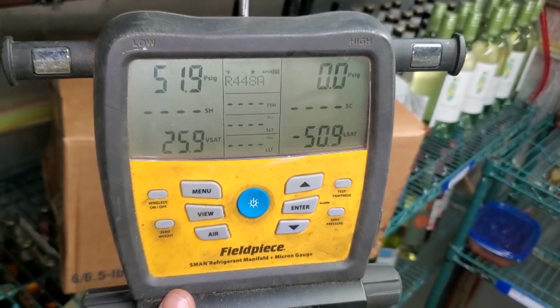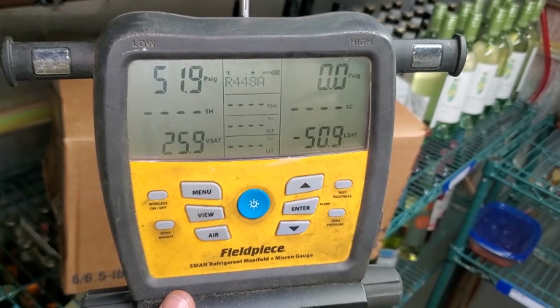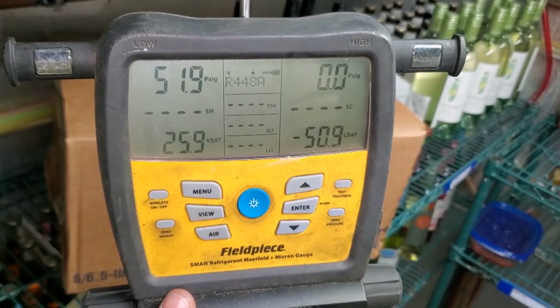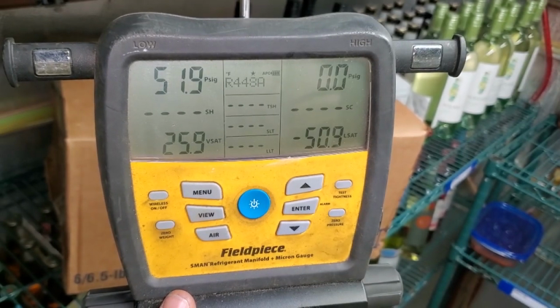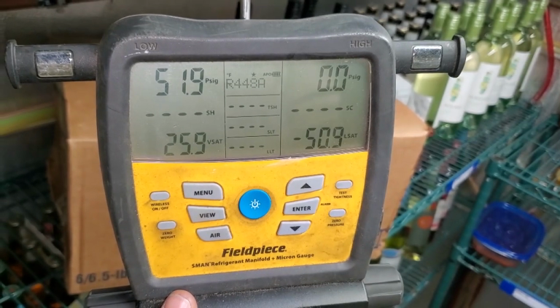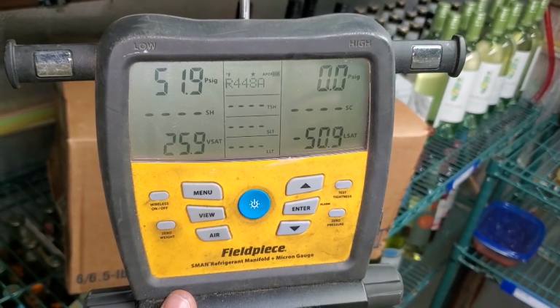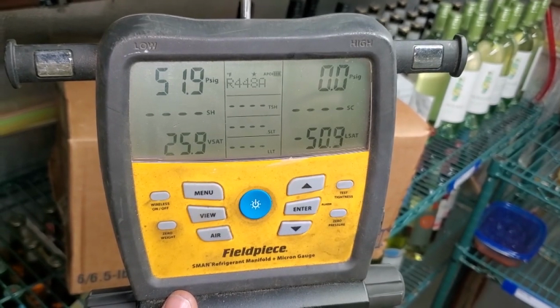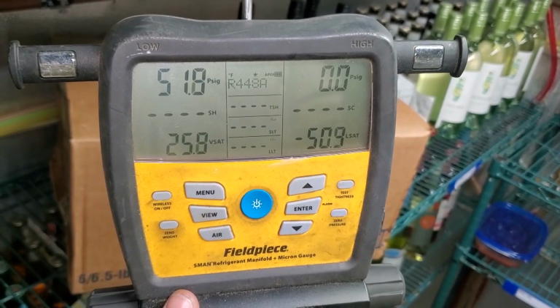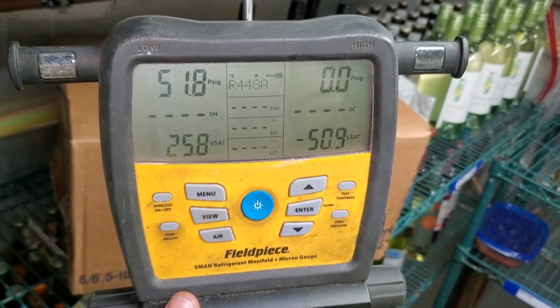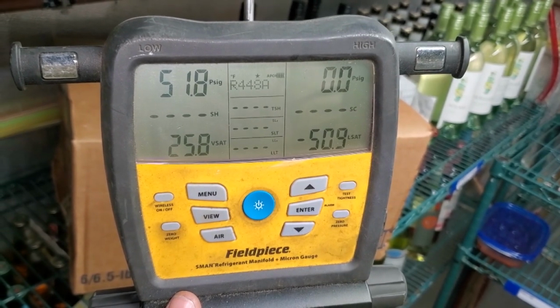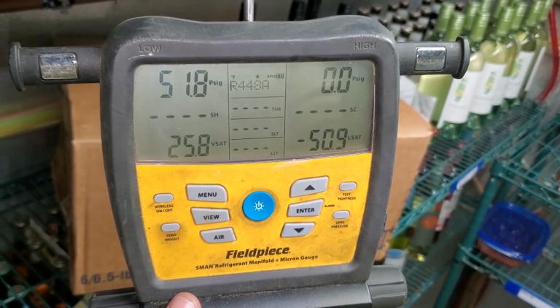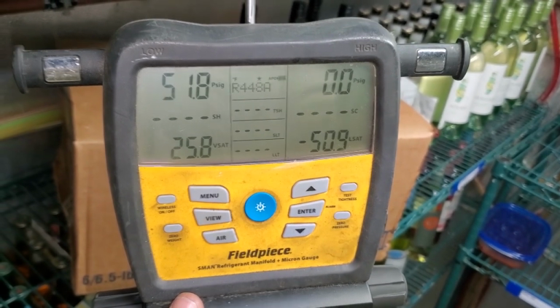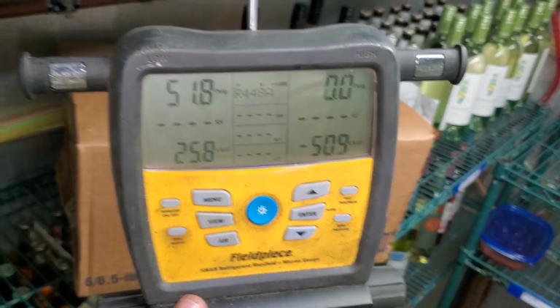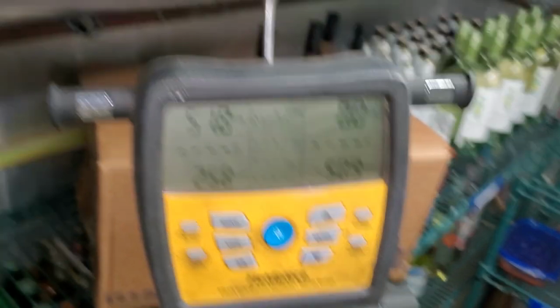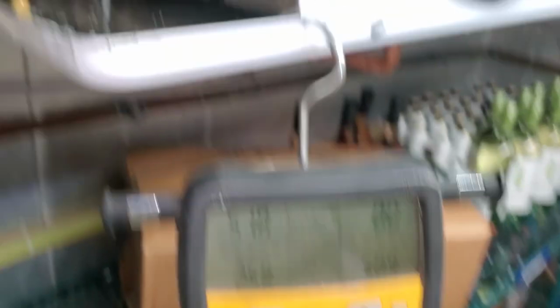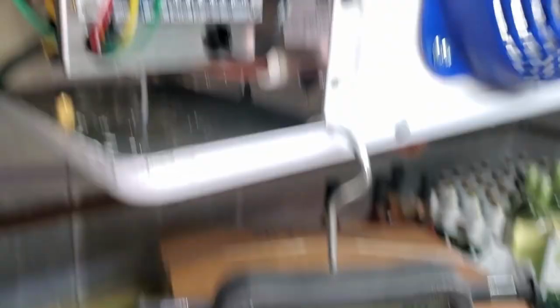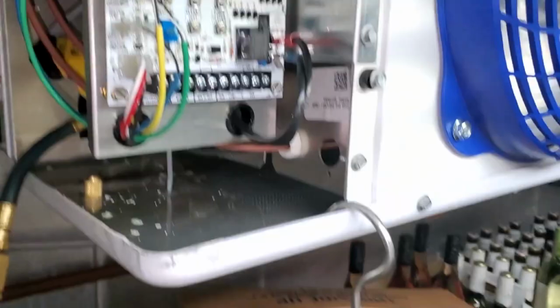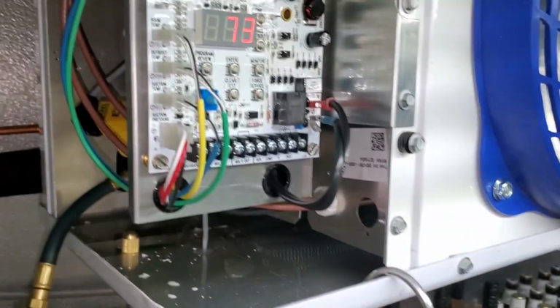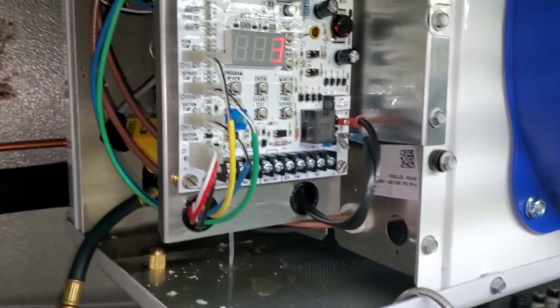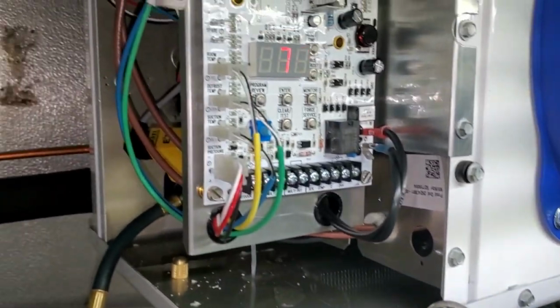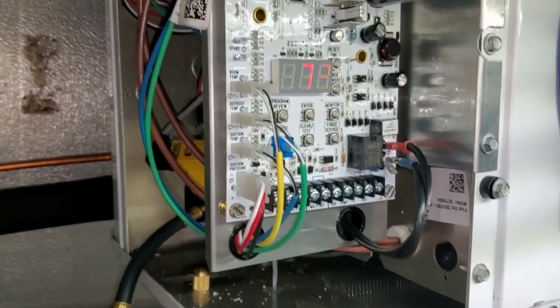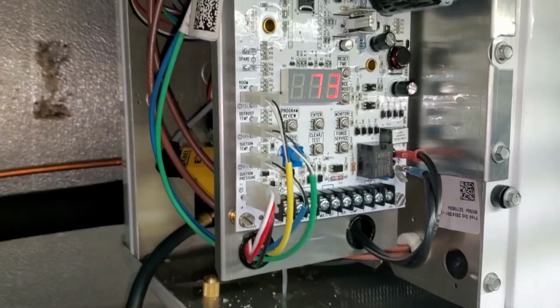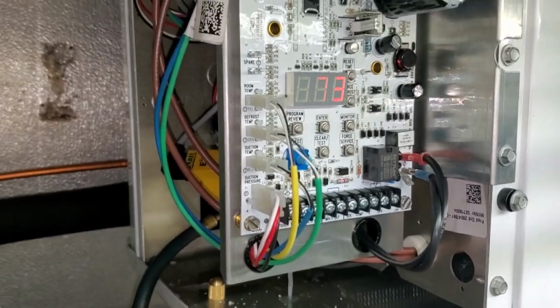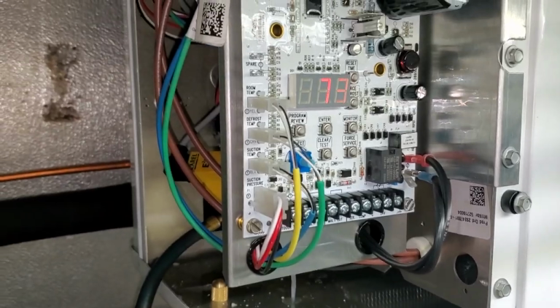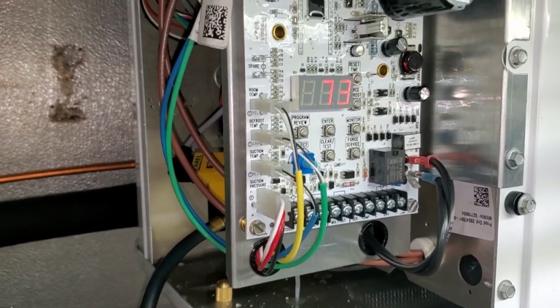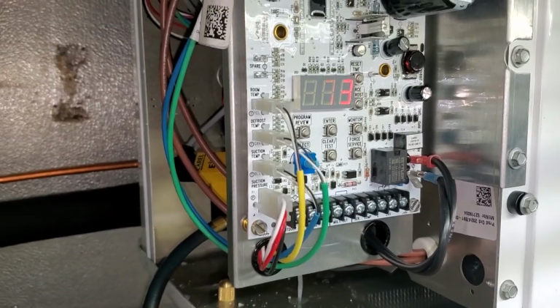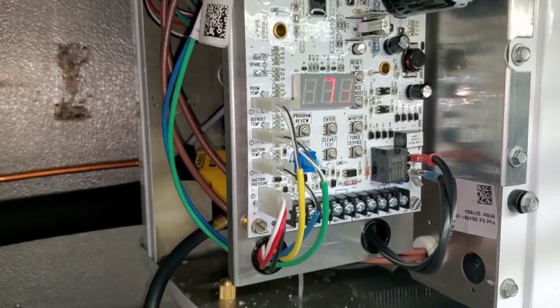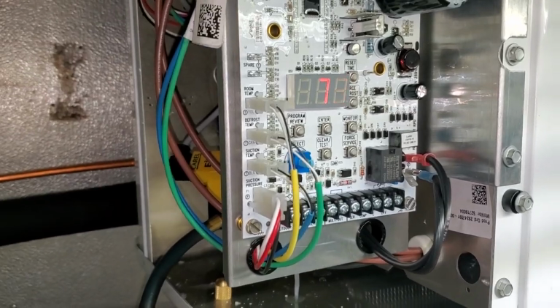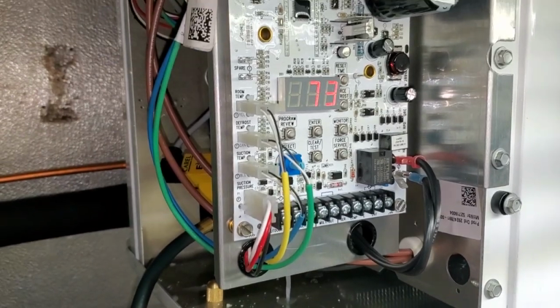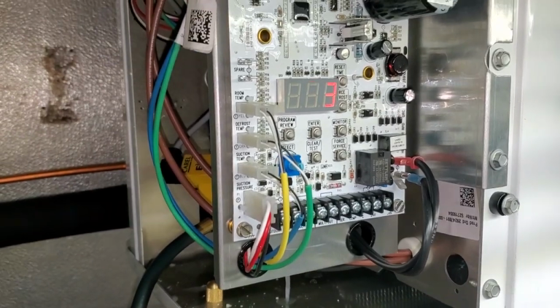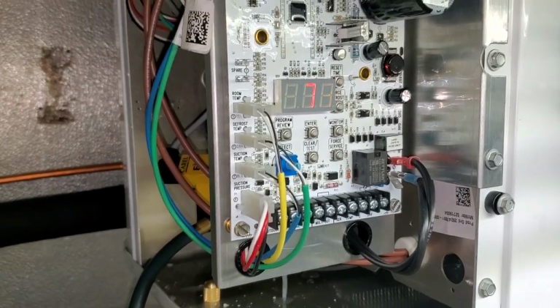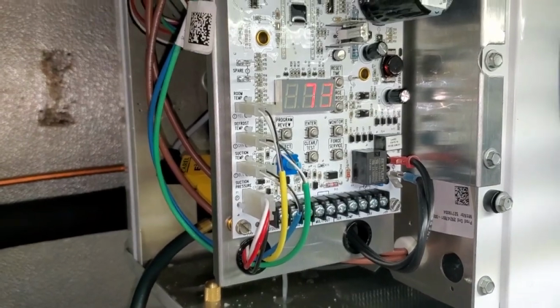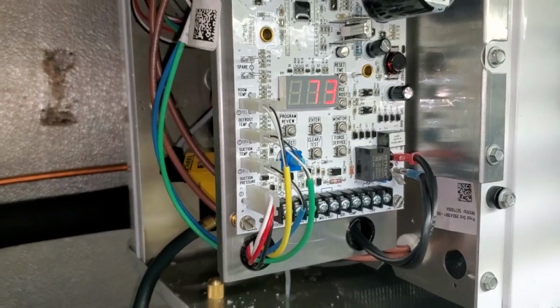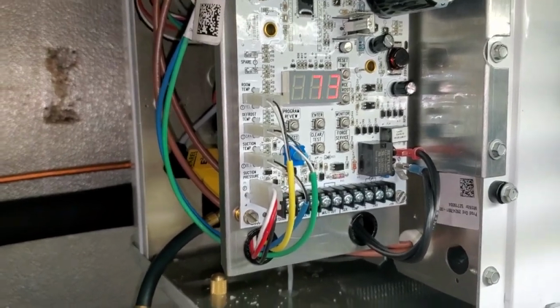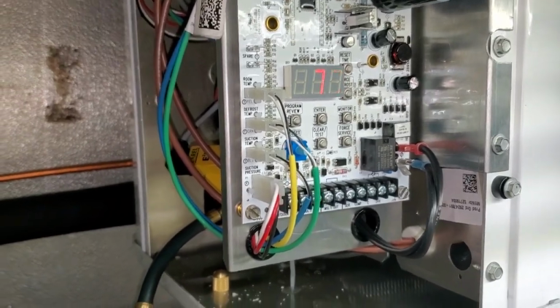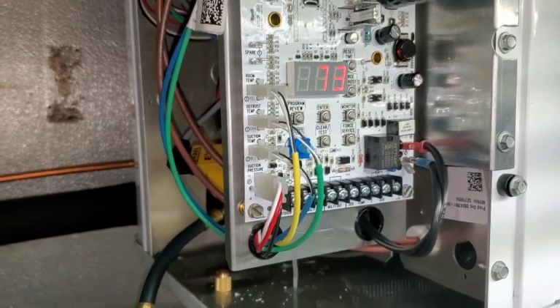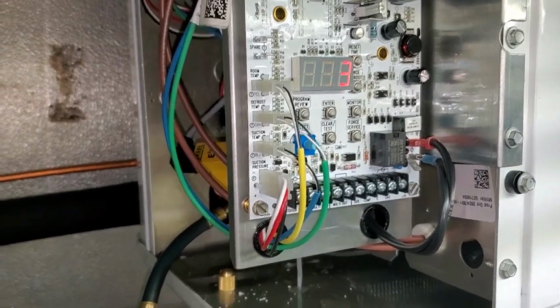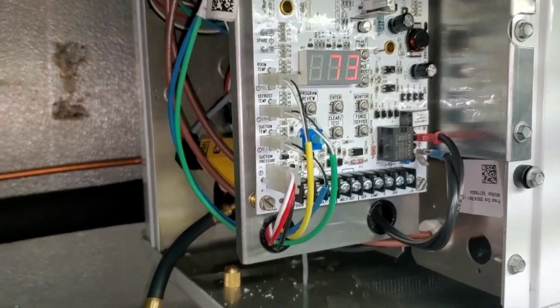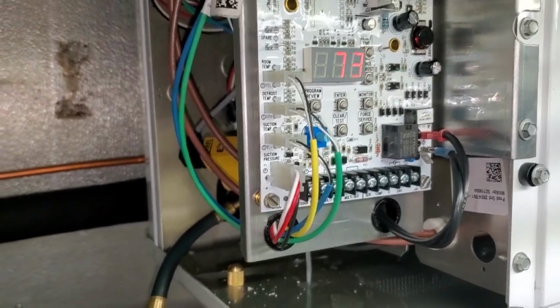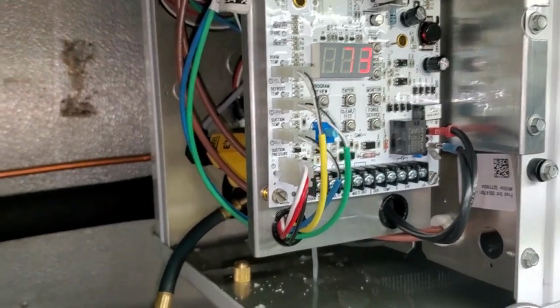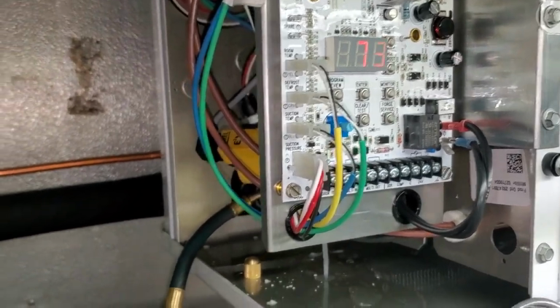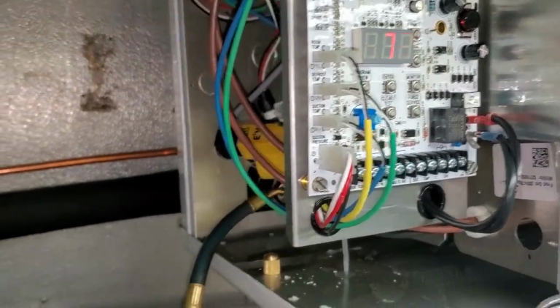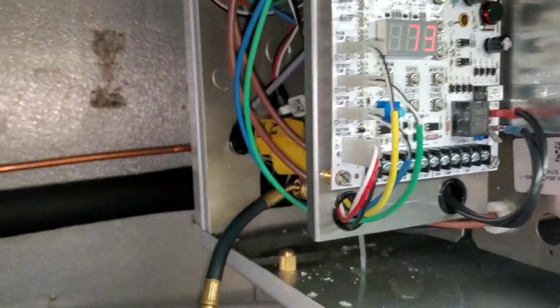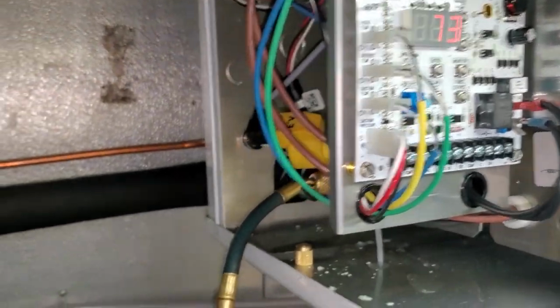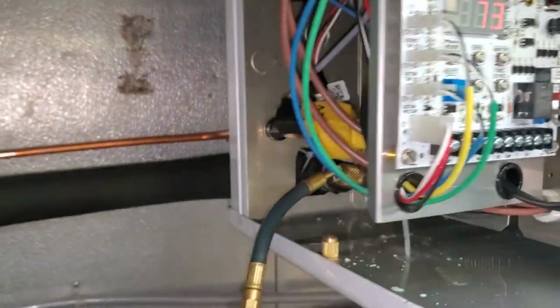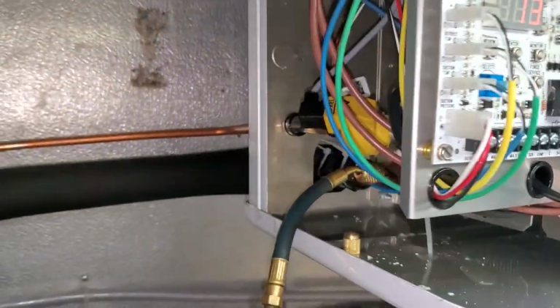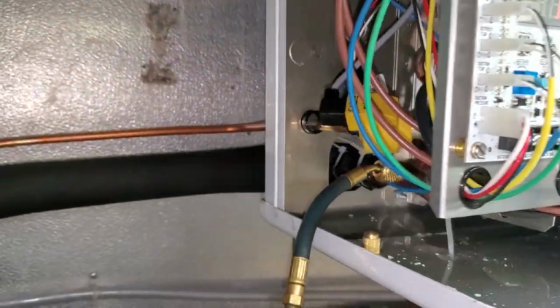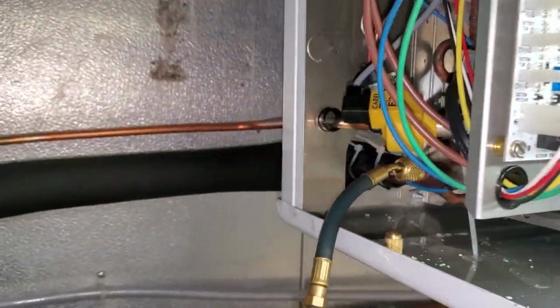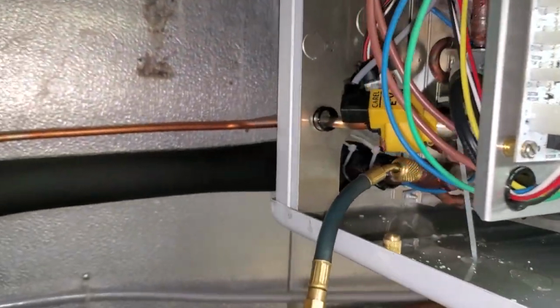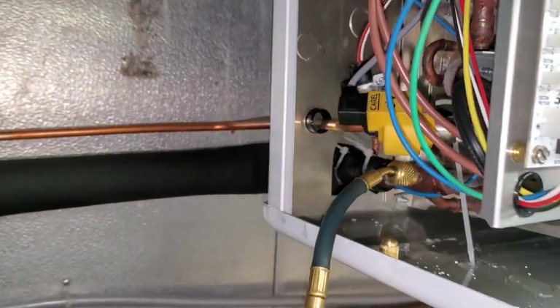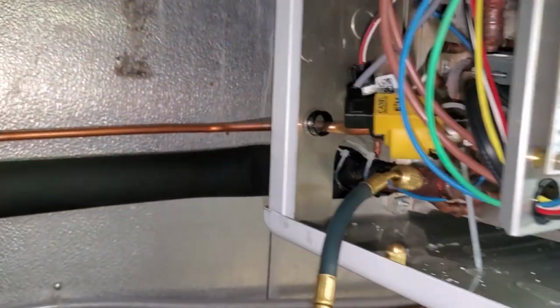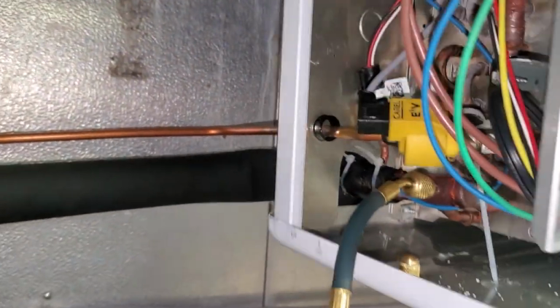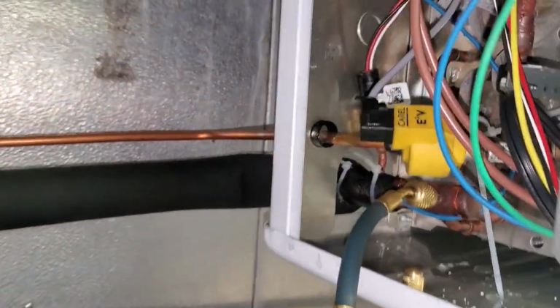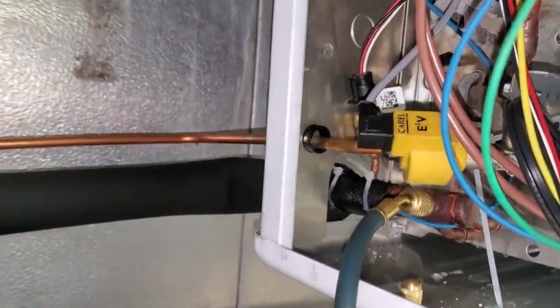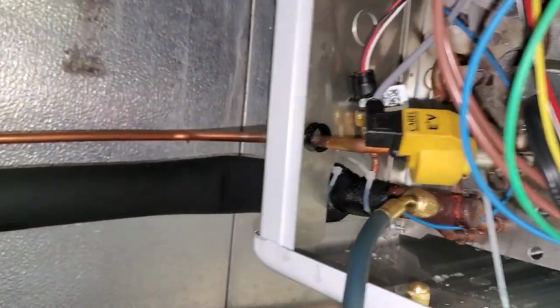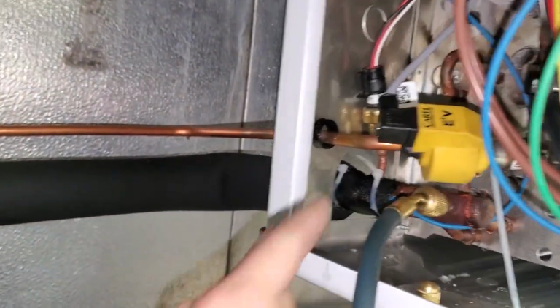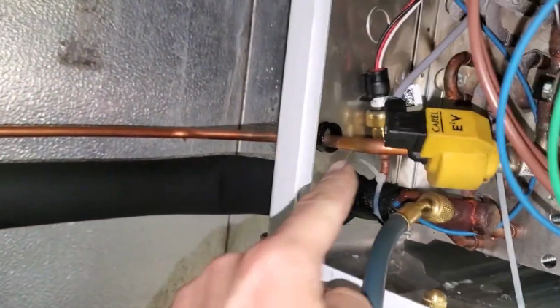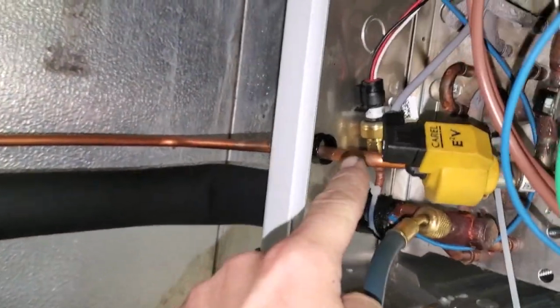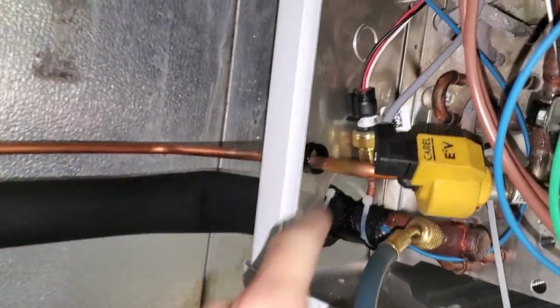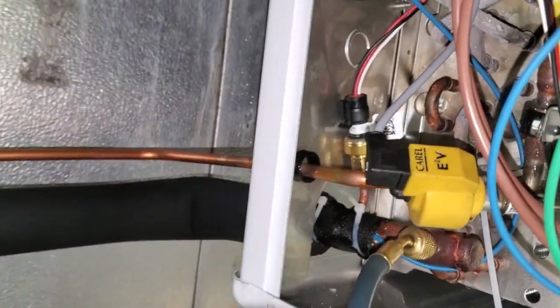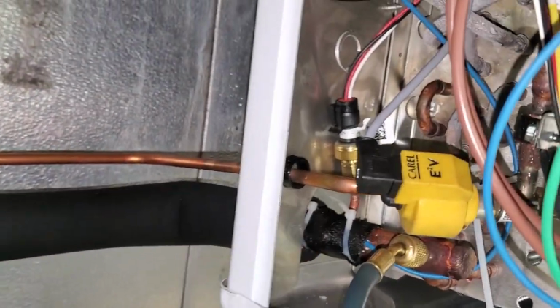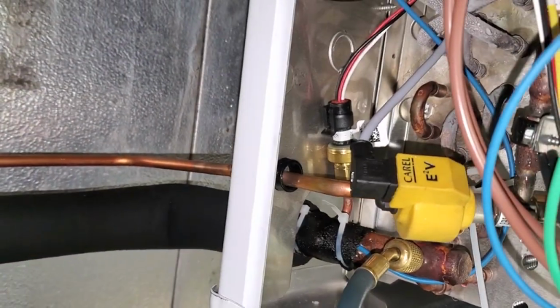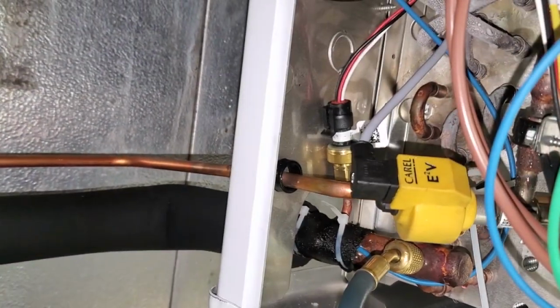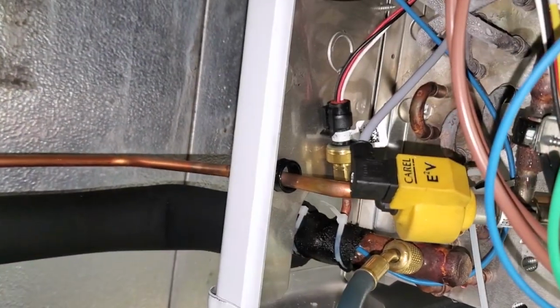That is a problem. 51 PSI and the unit says 73 PSI. So there's something wrong with that transducer.